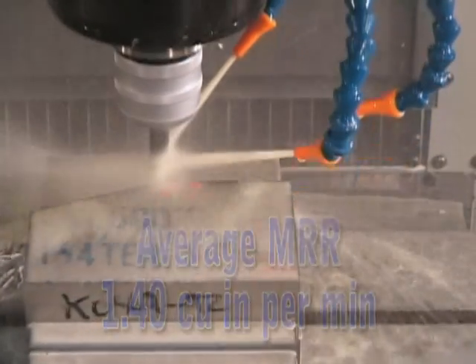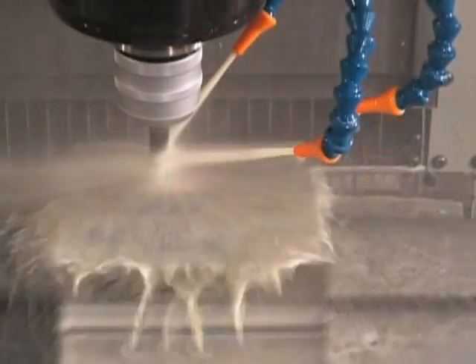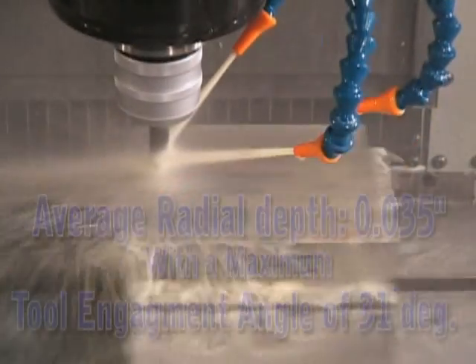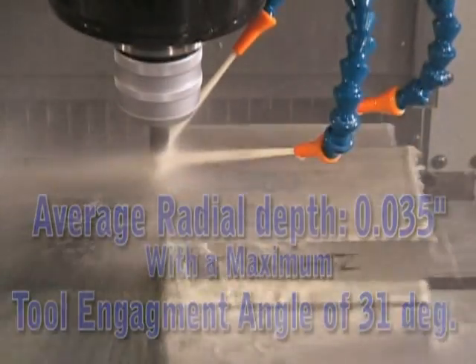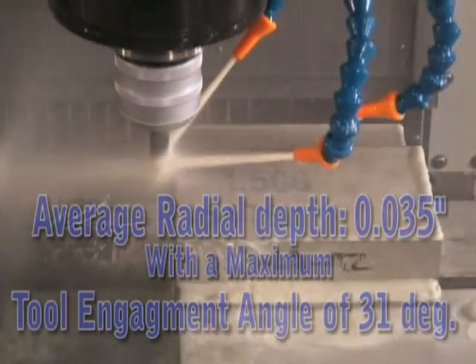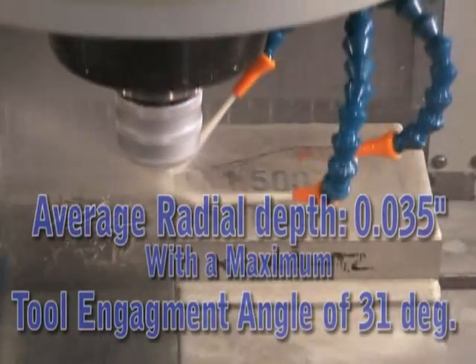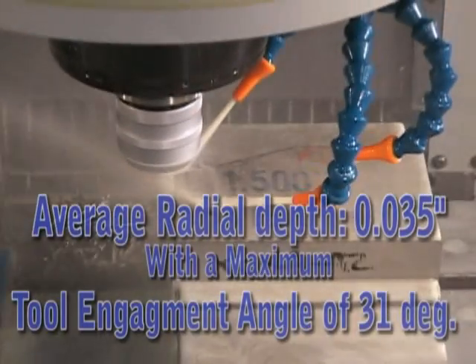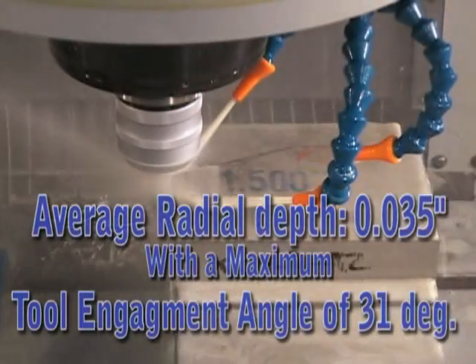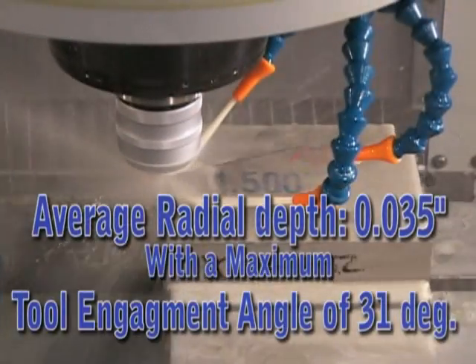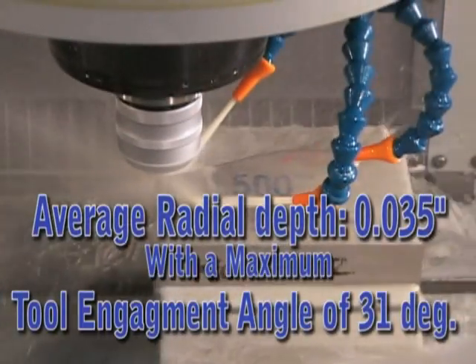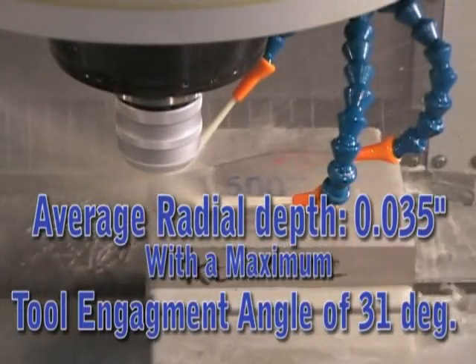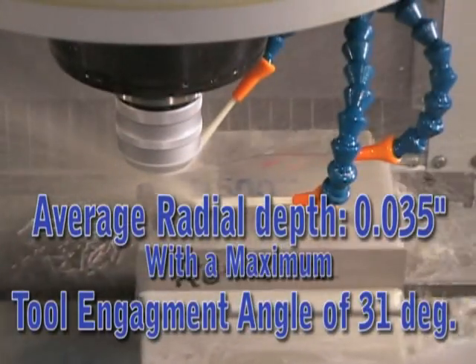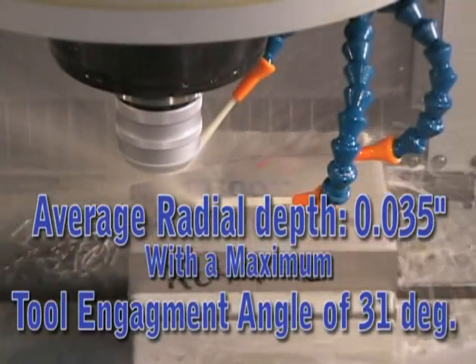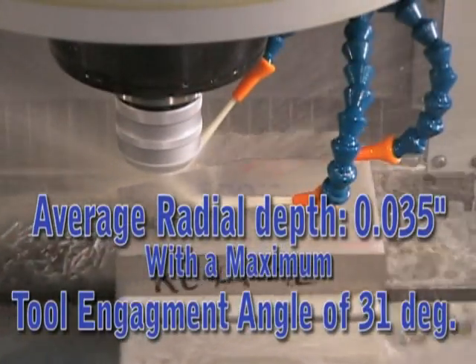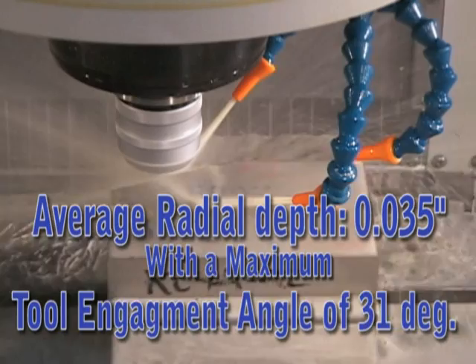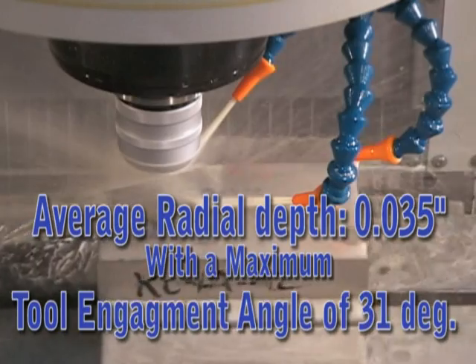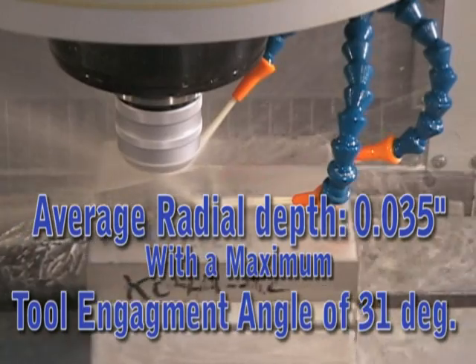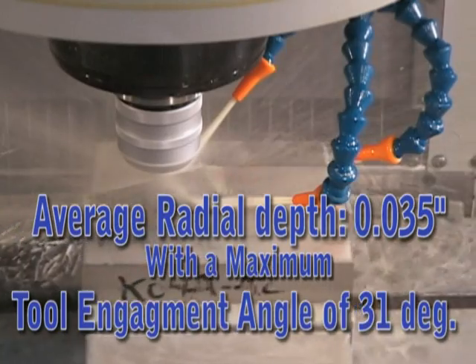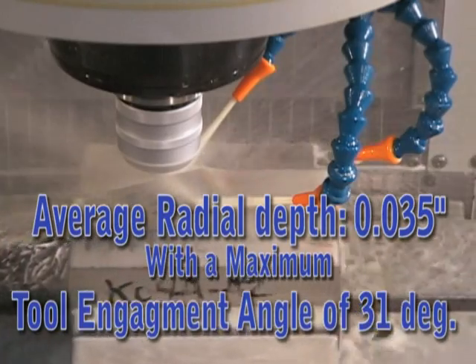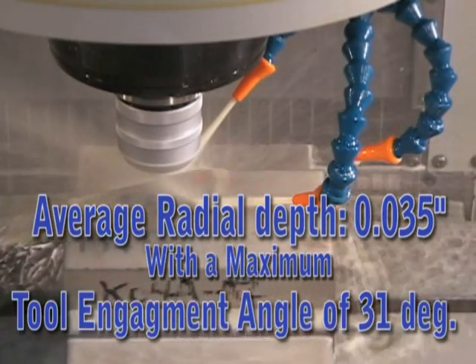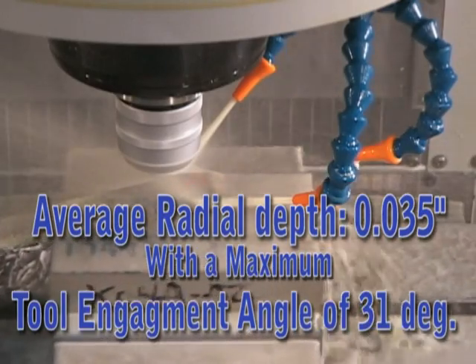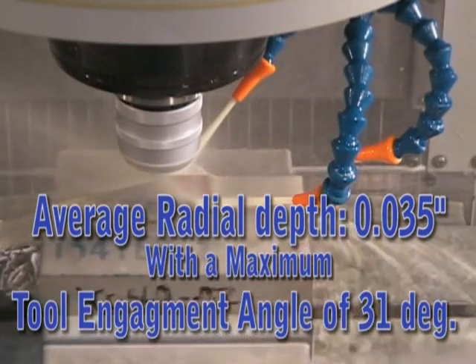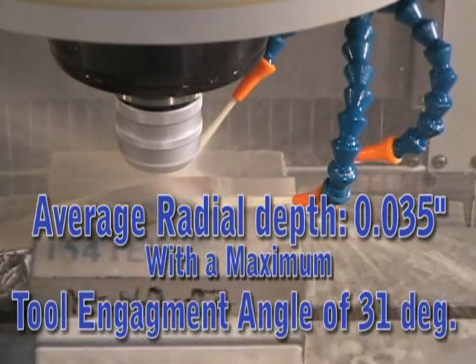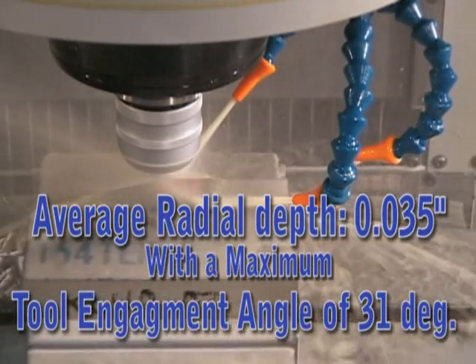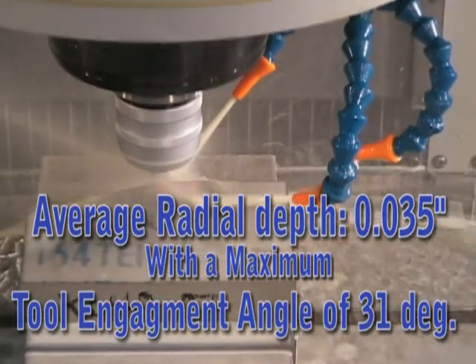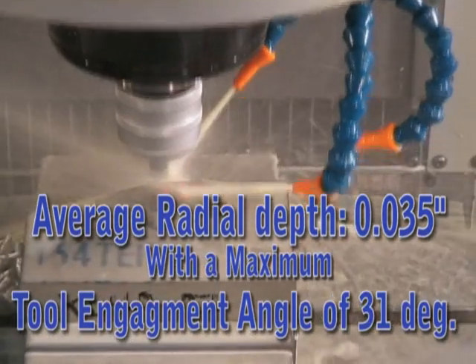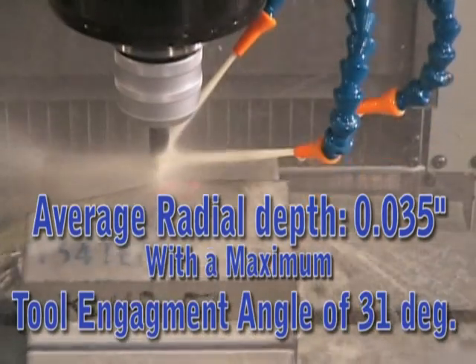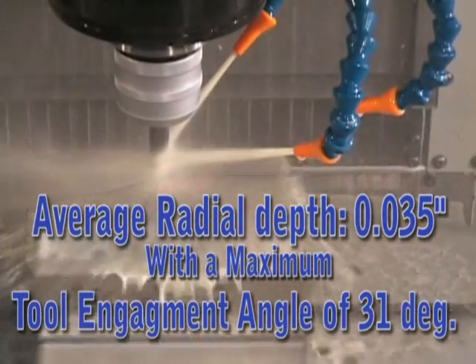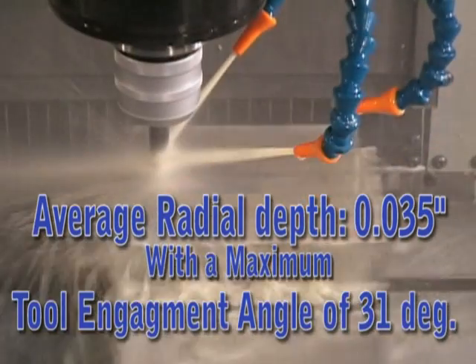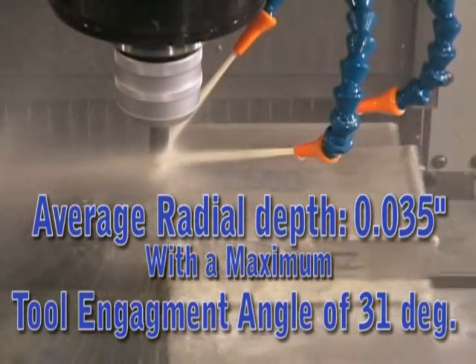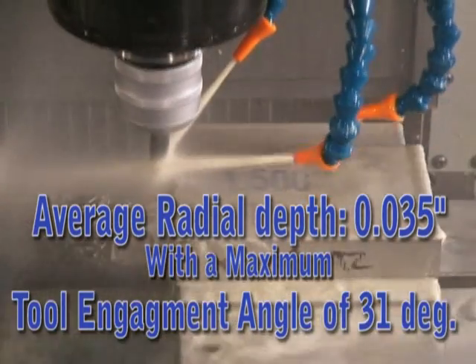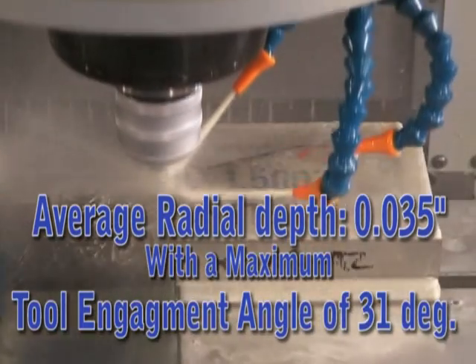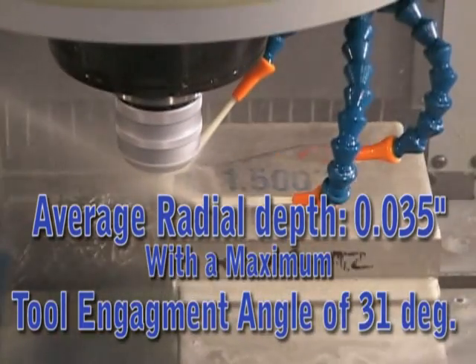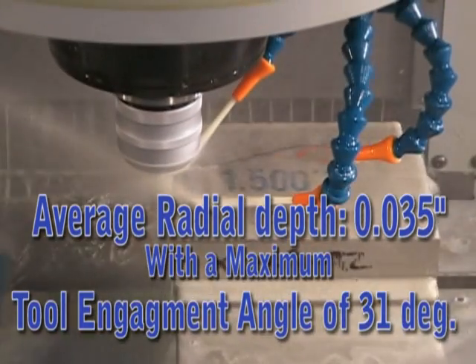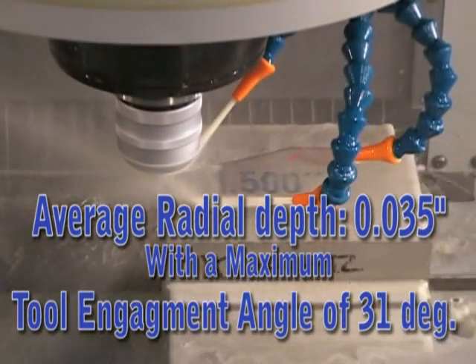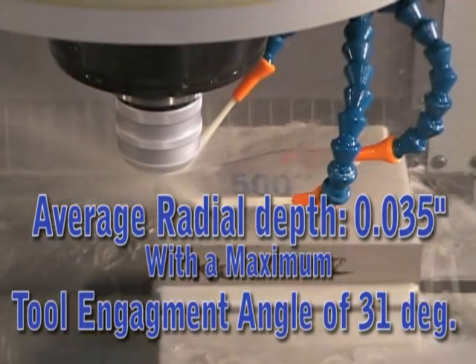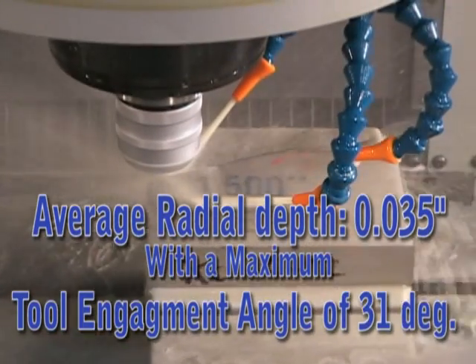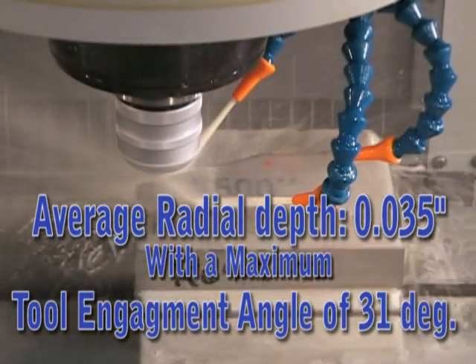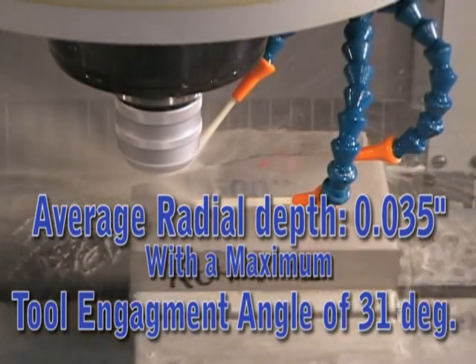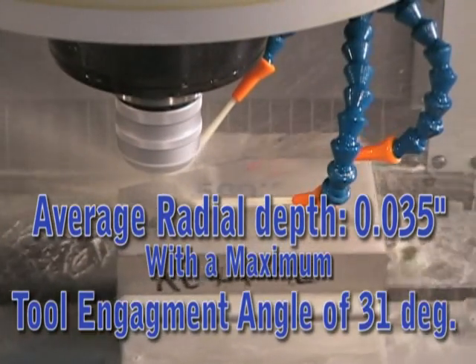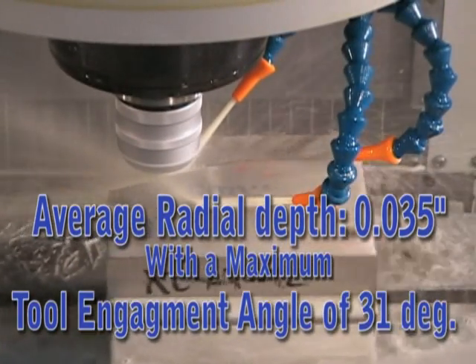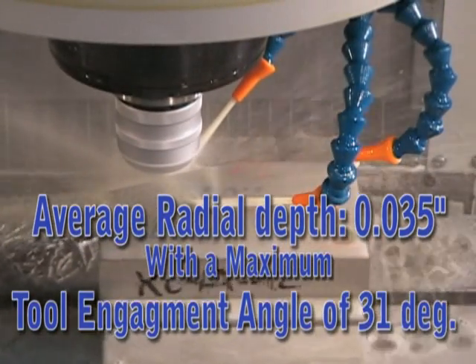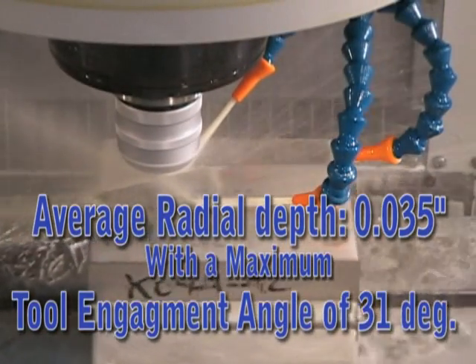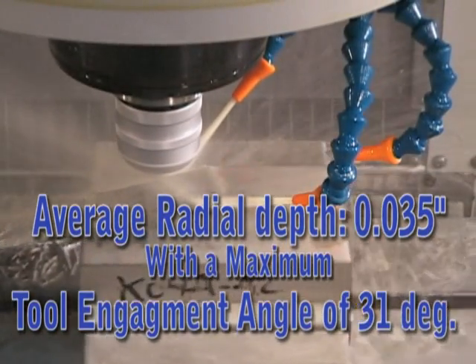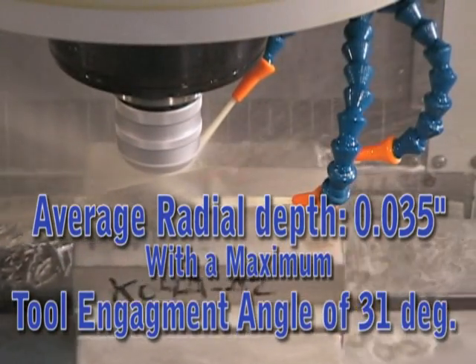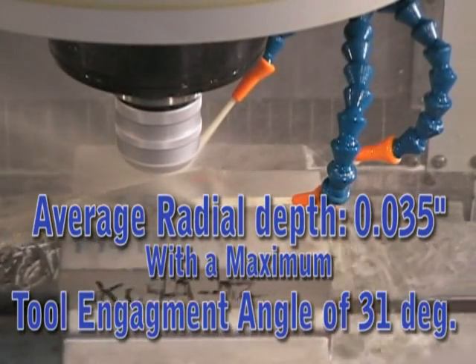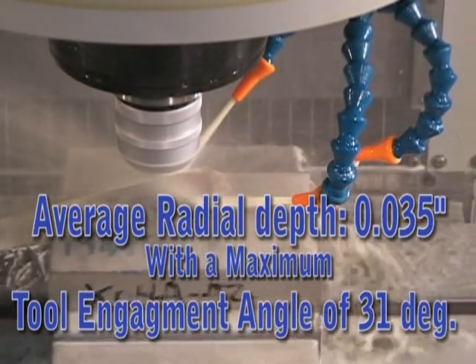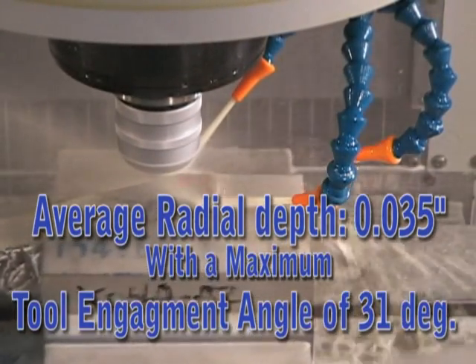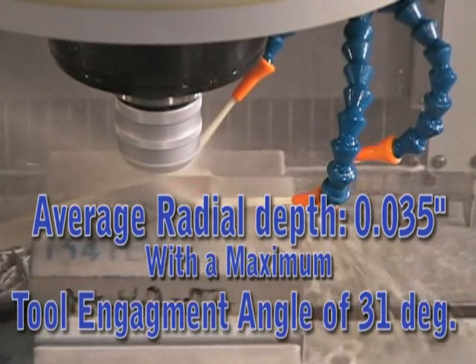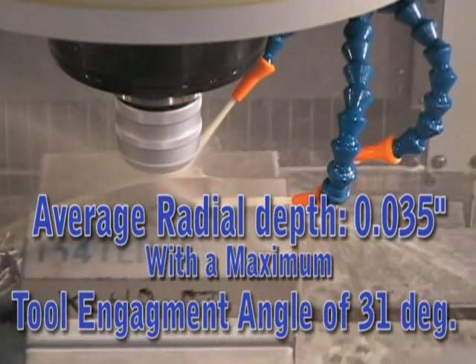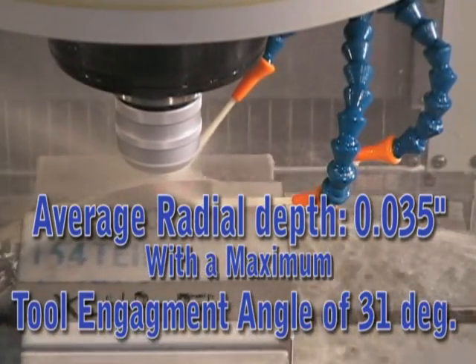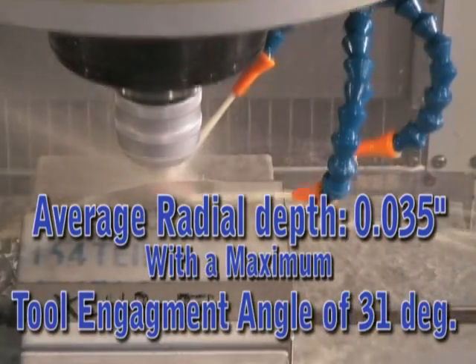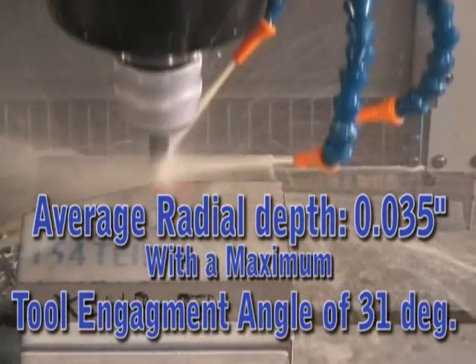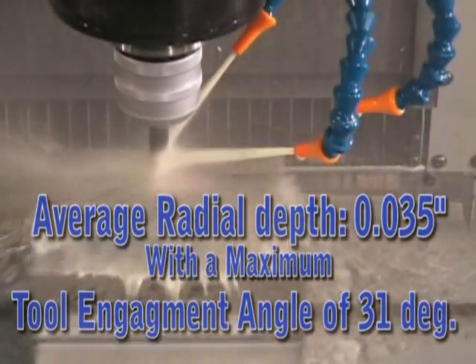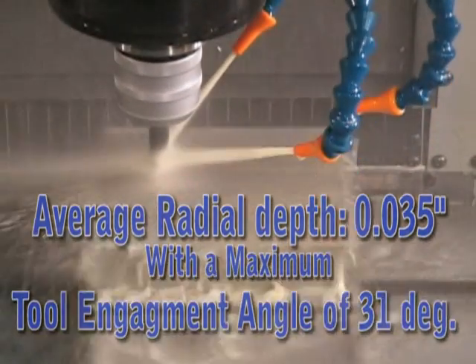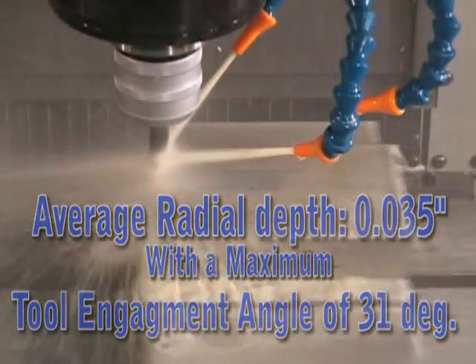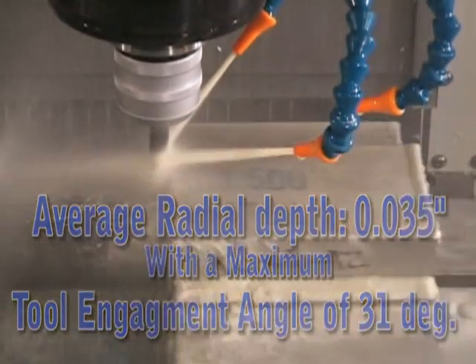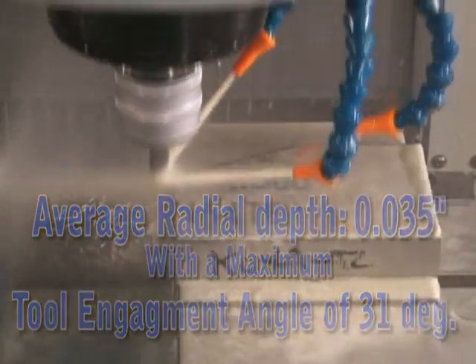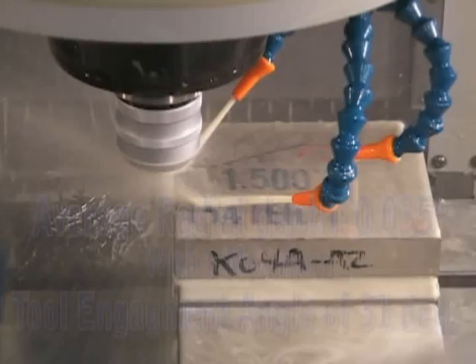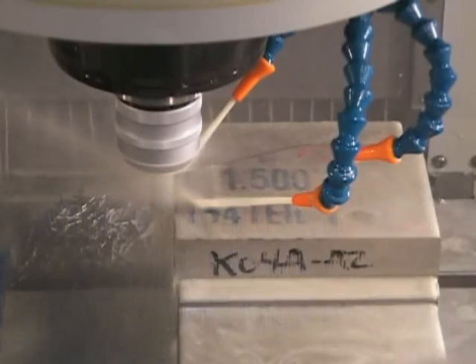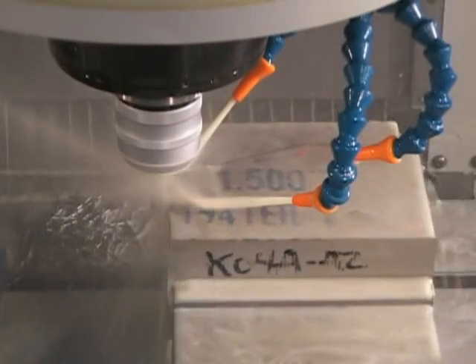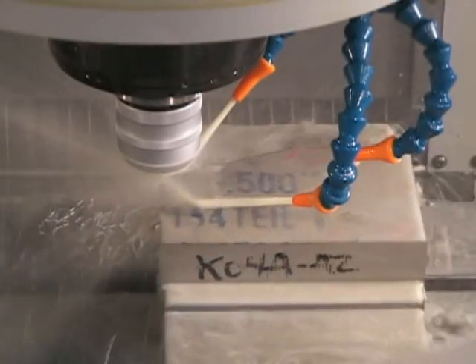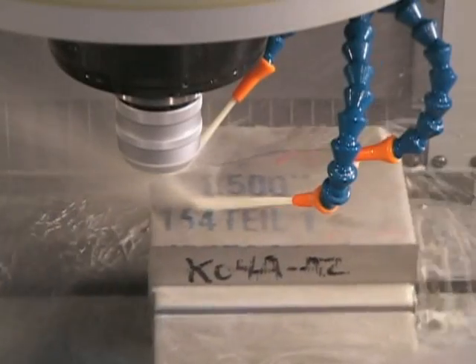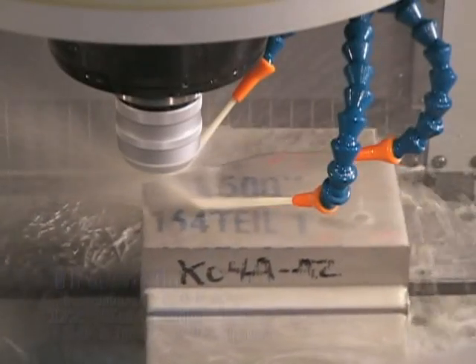We're stepping over 35 thousandths of an inch at a time, which is 31 degrees TEA. So let's rock and roll.